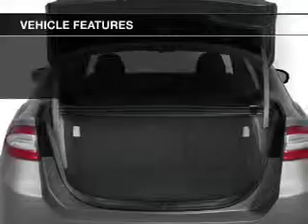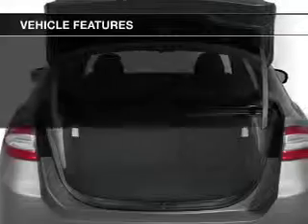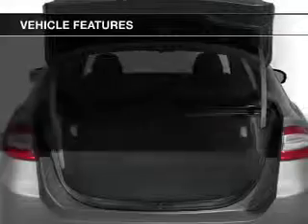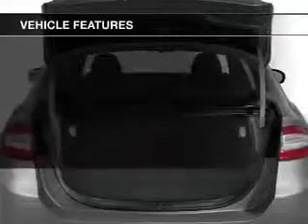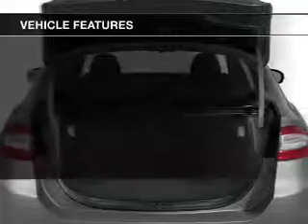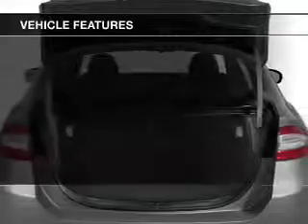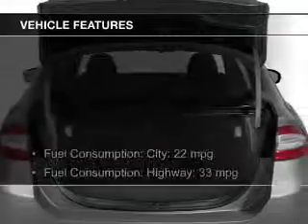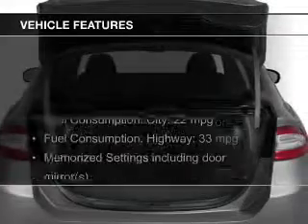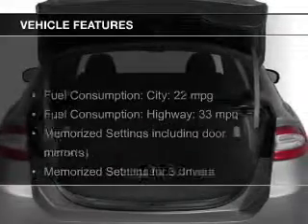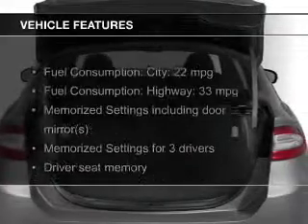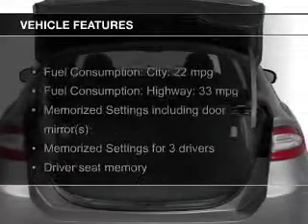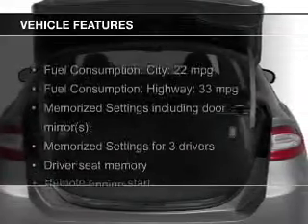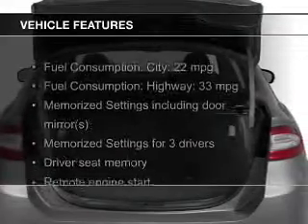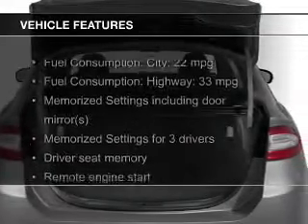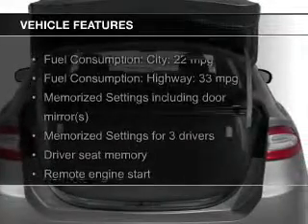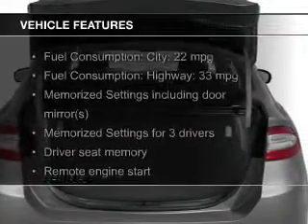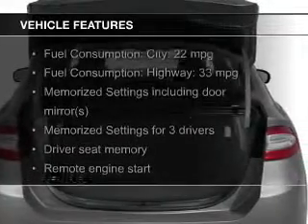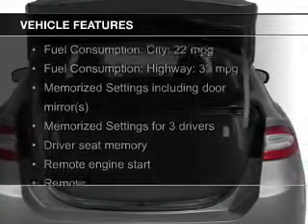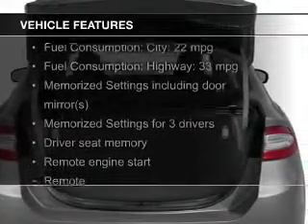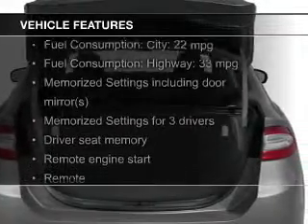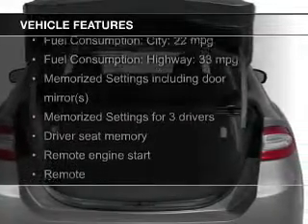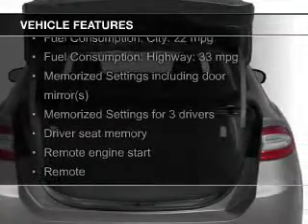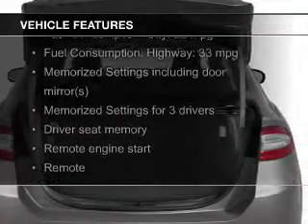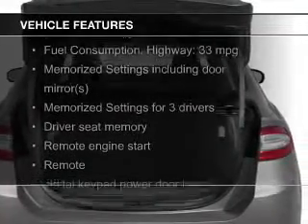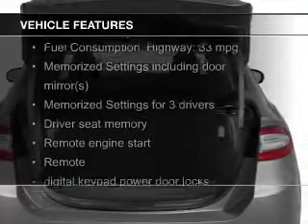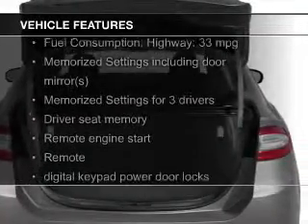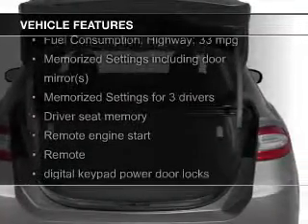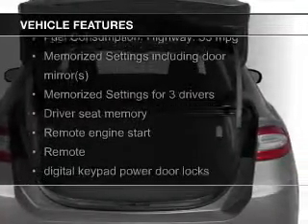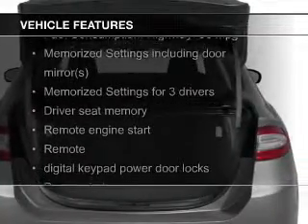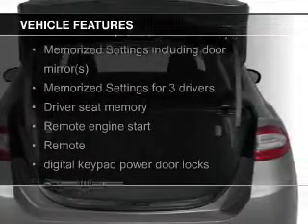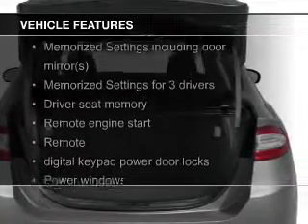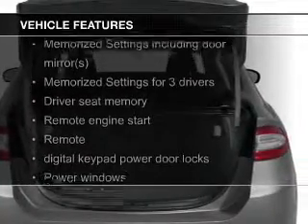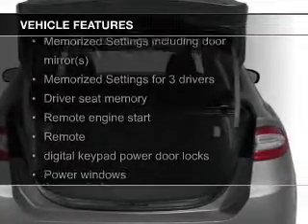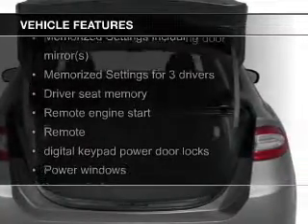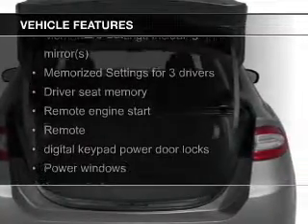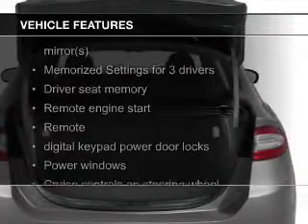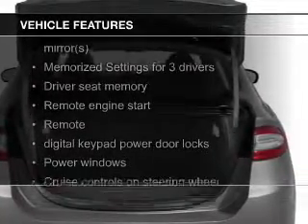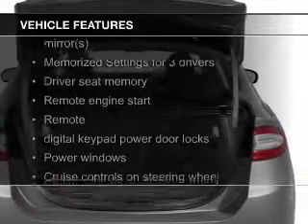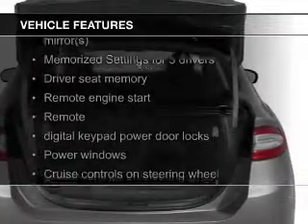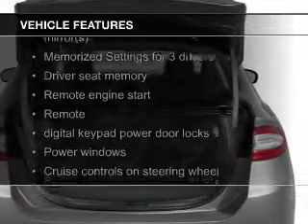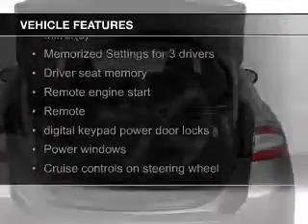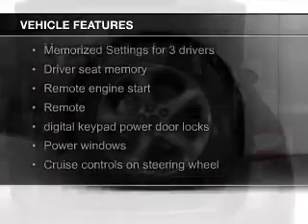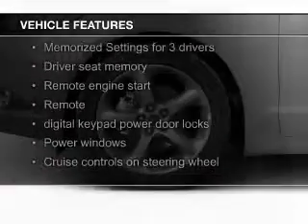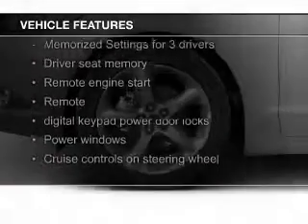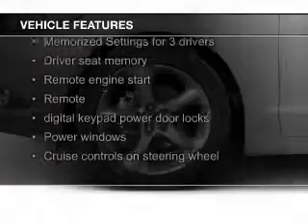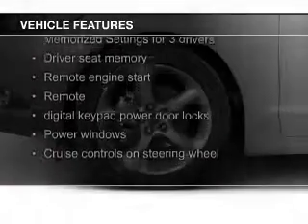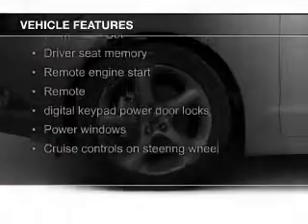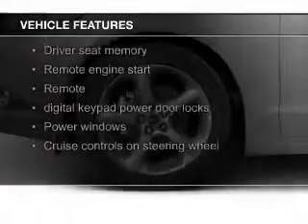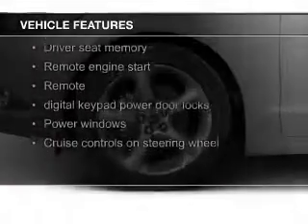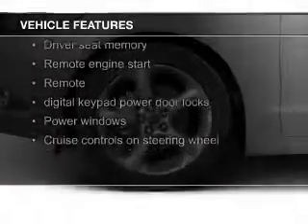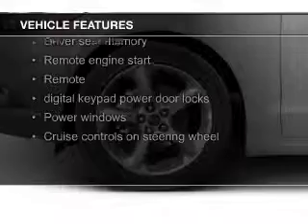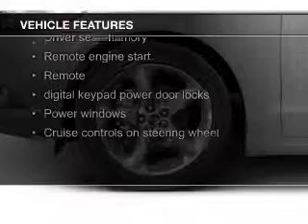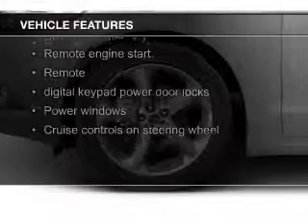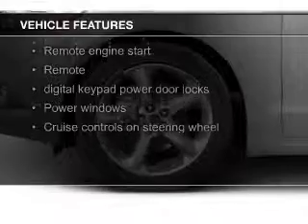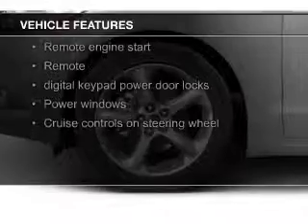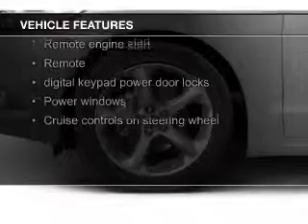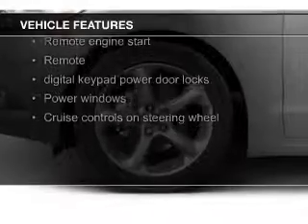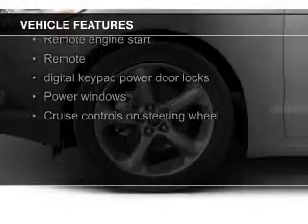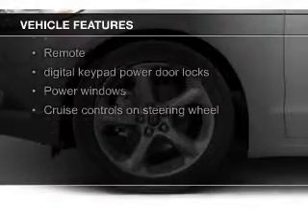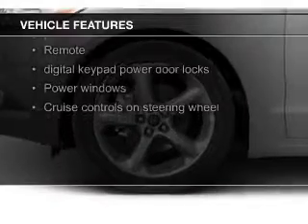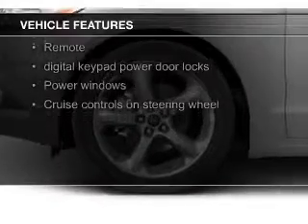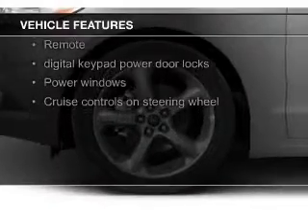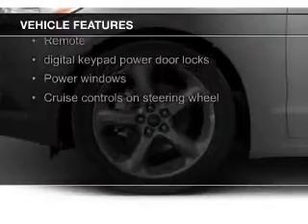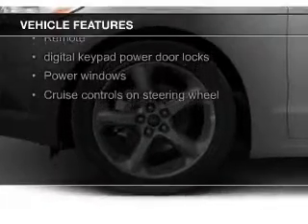The features include a turbocharger, electric trunk, leather seats, heated seats, and Bluetooth connectivity.